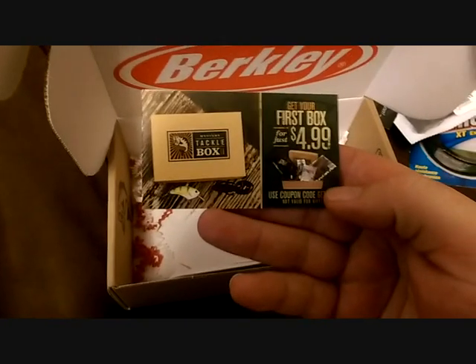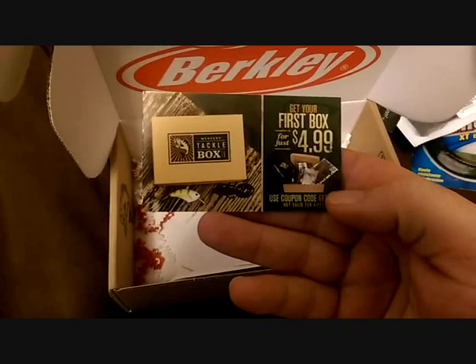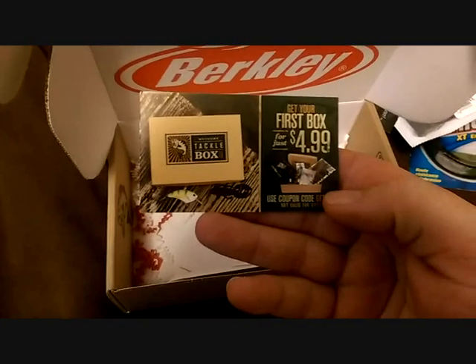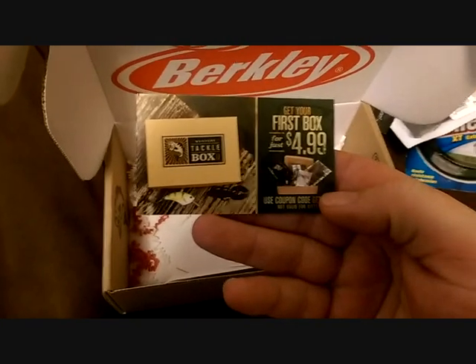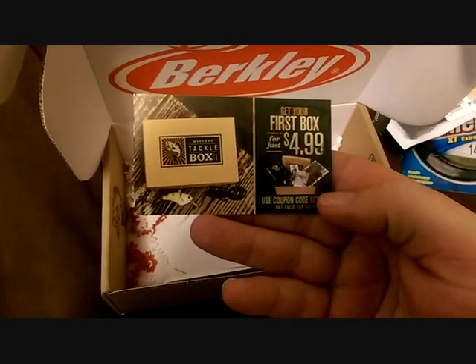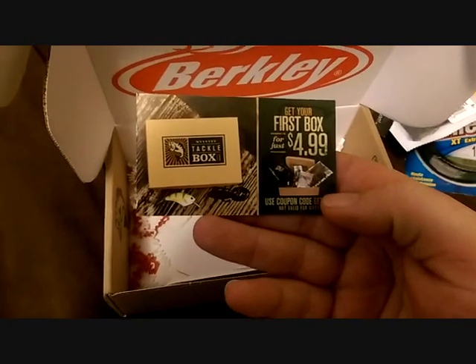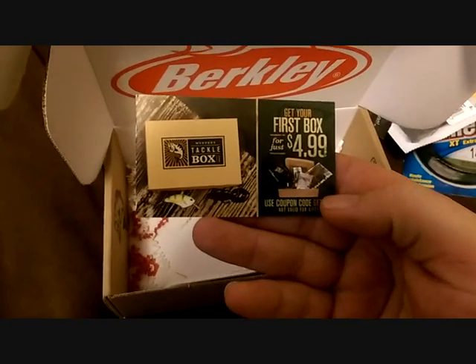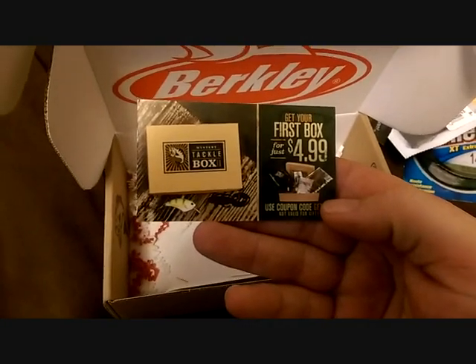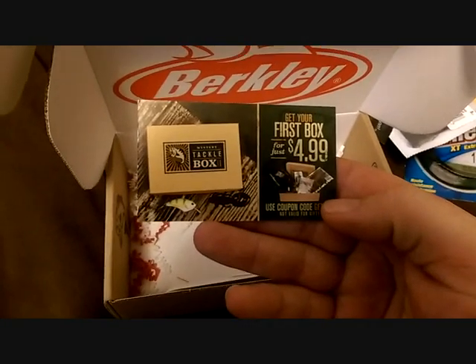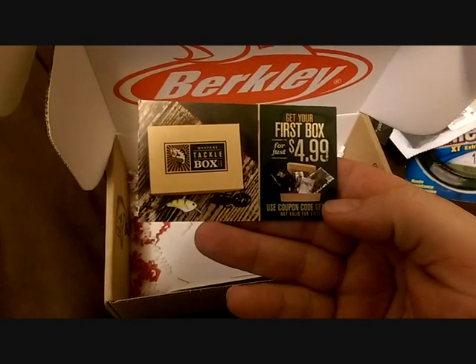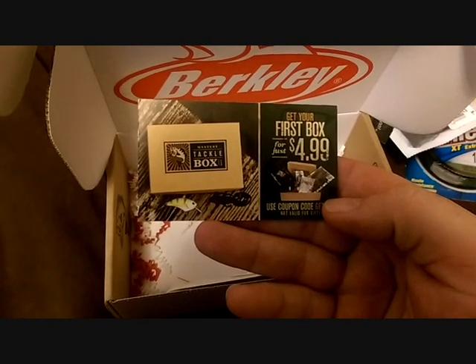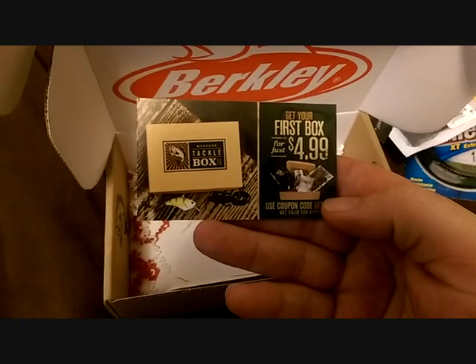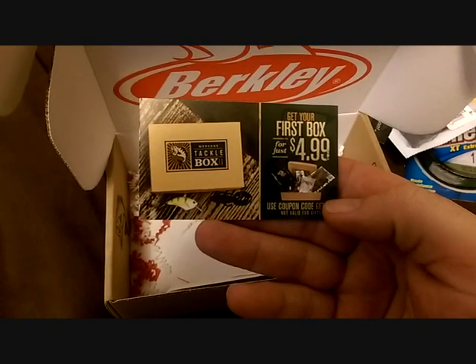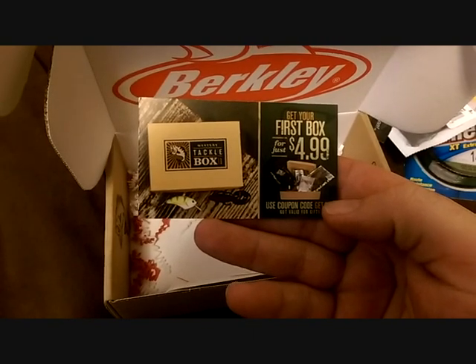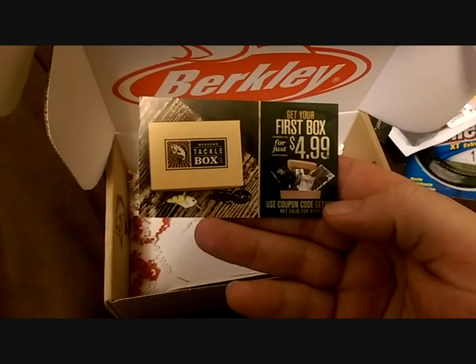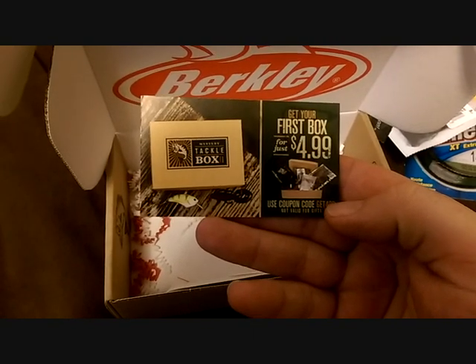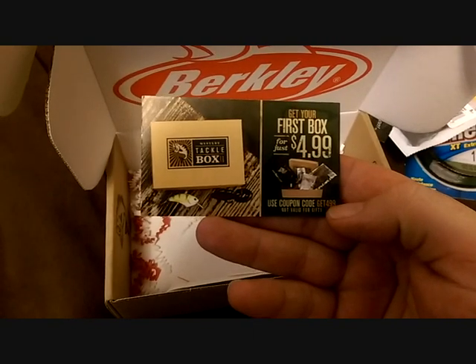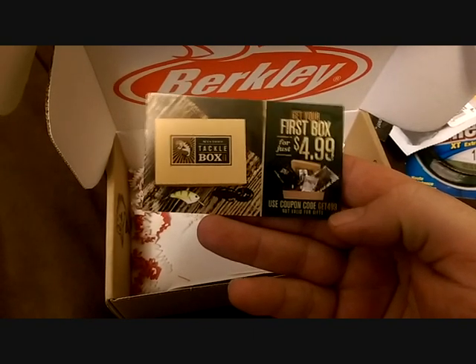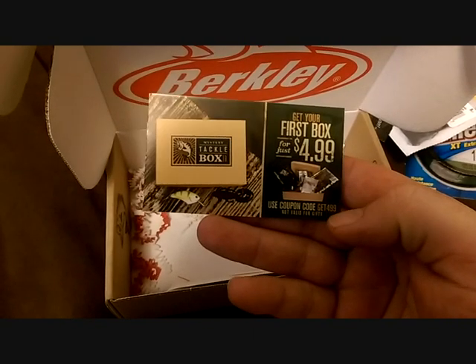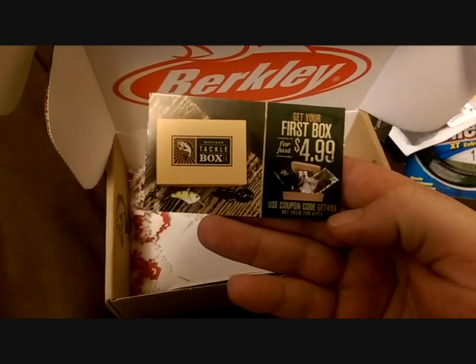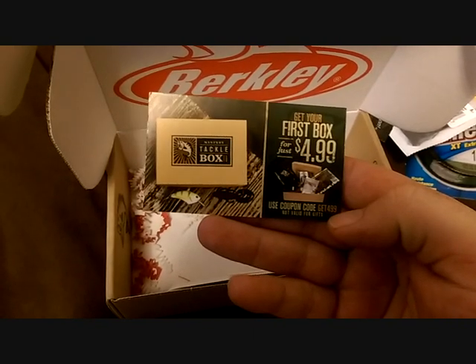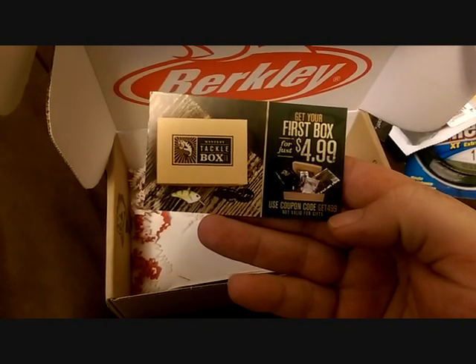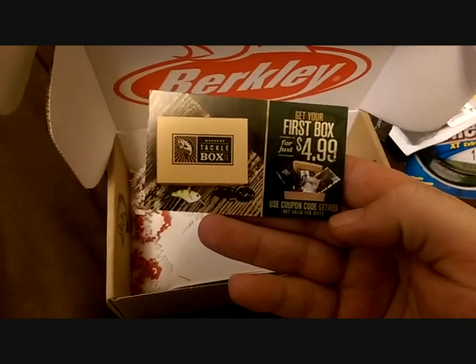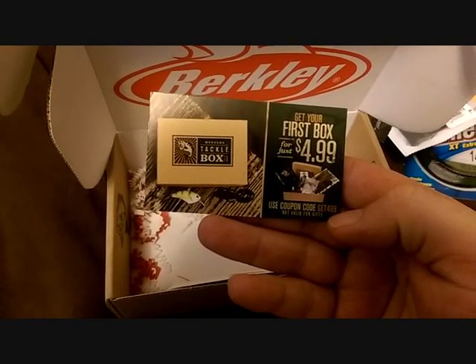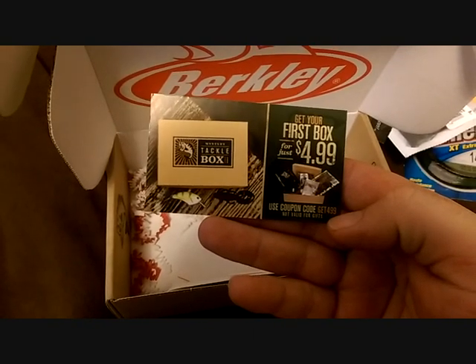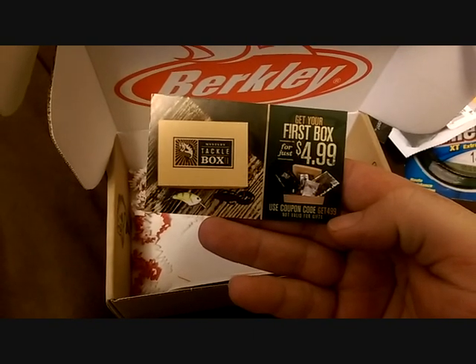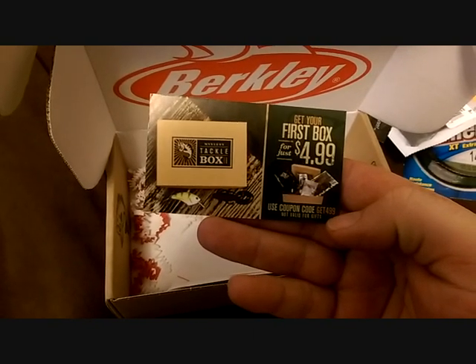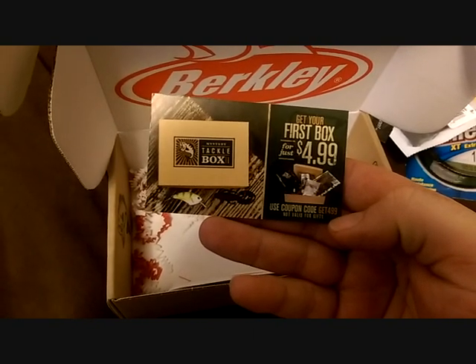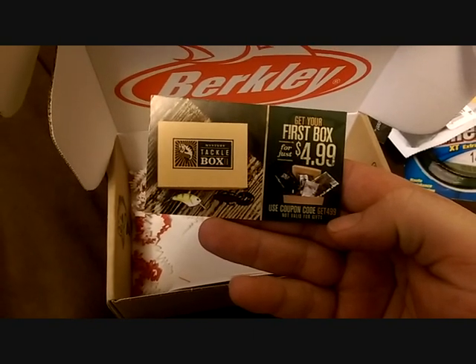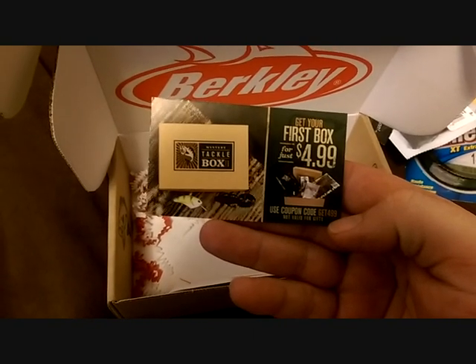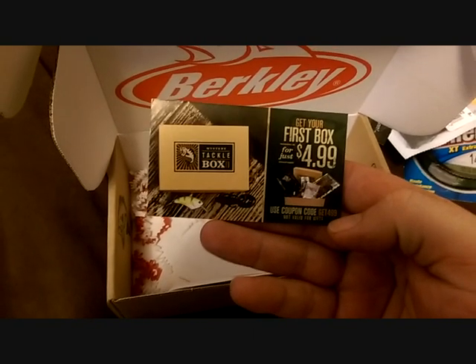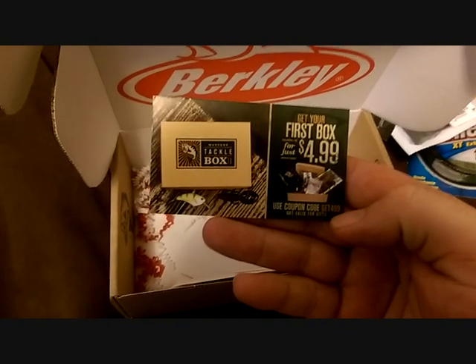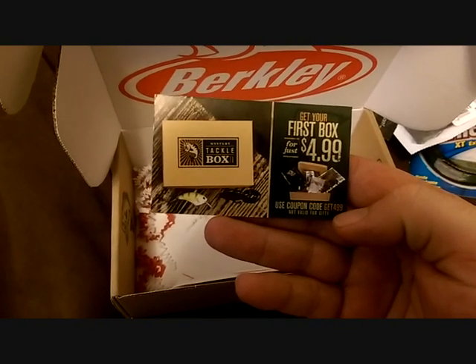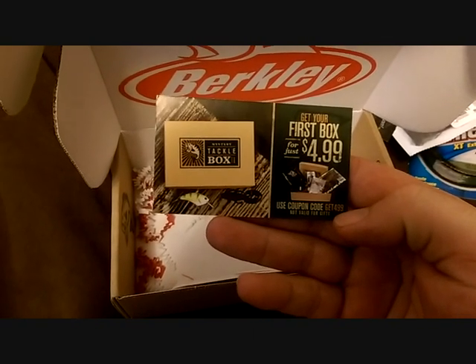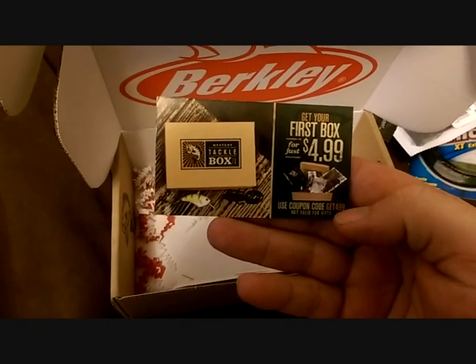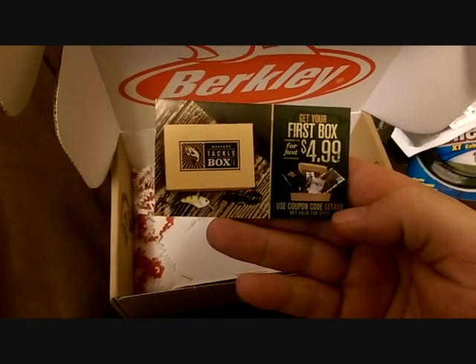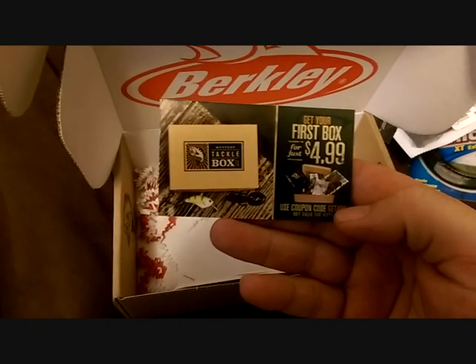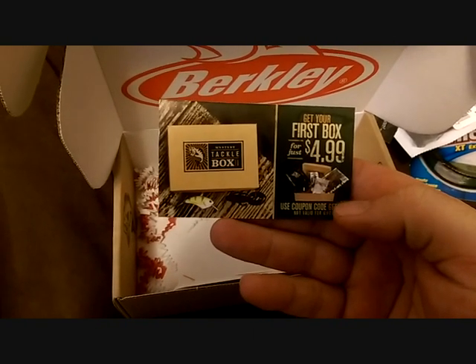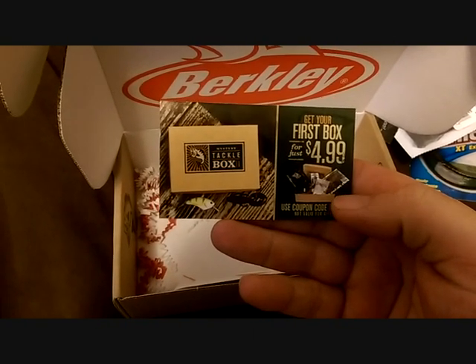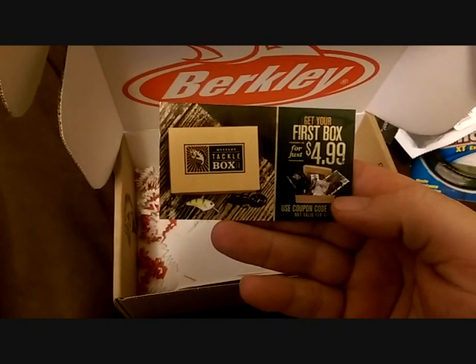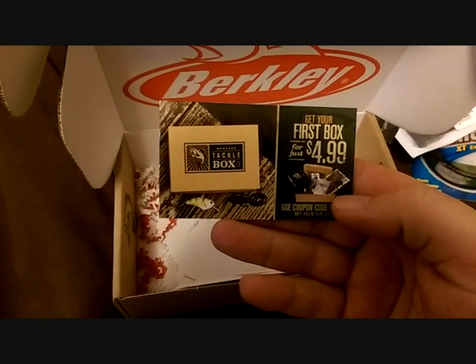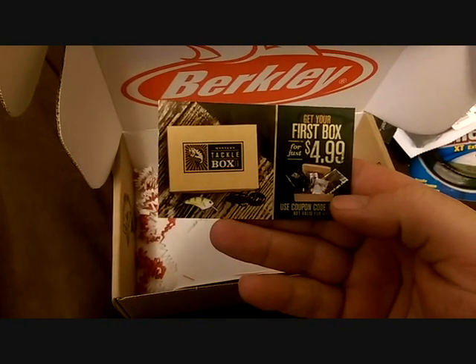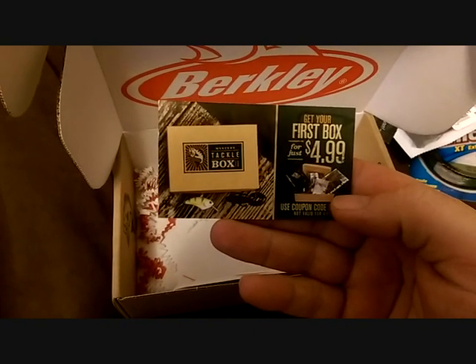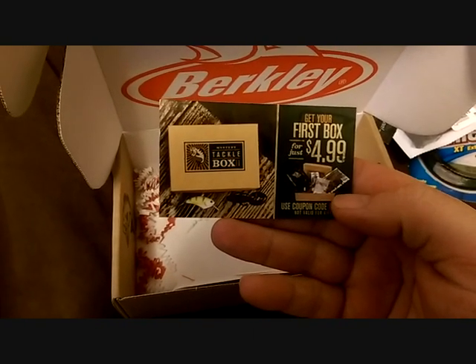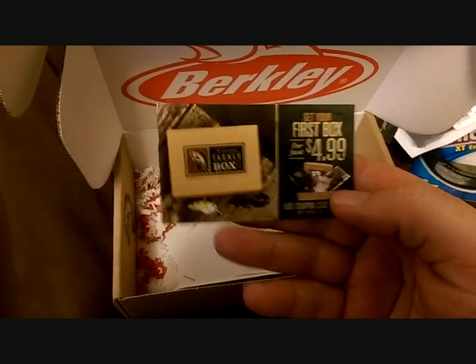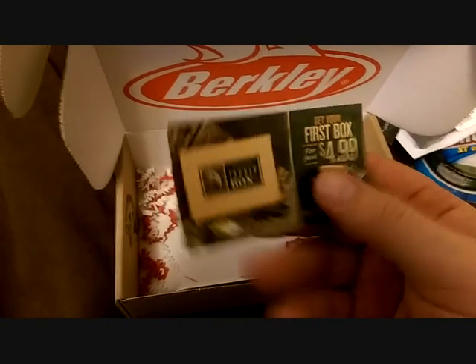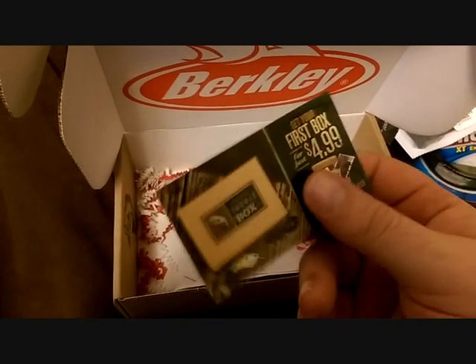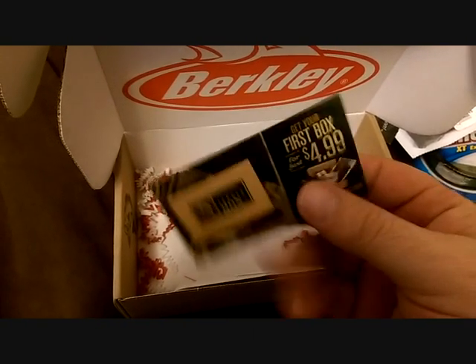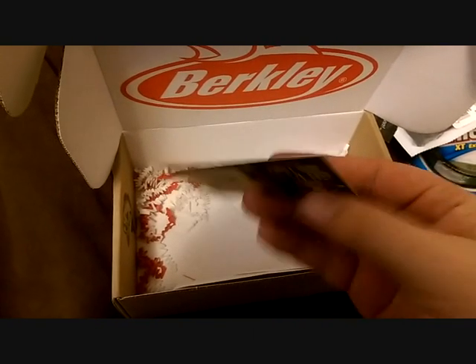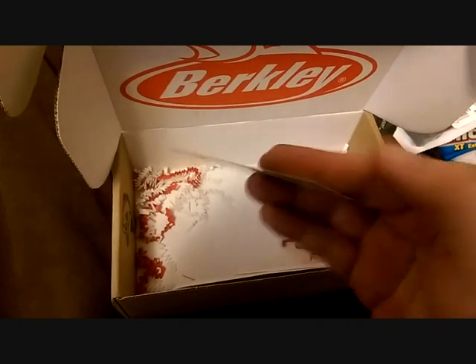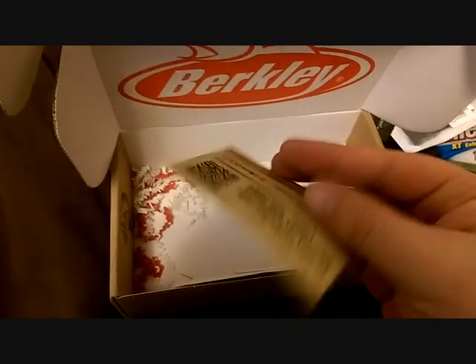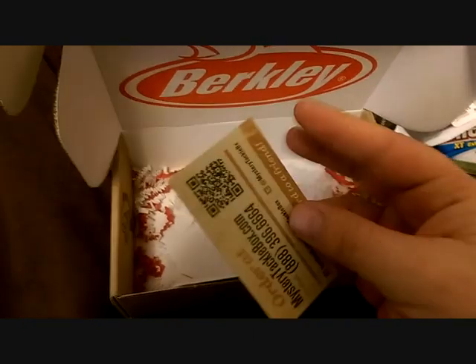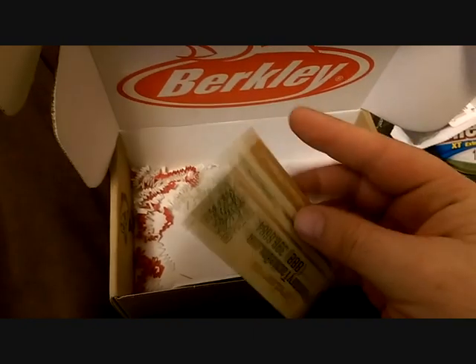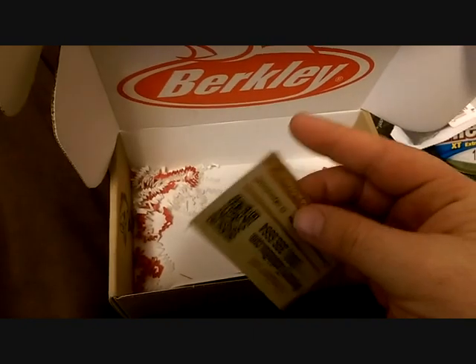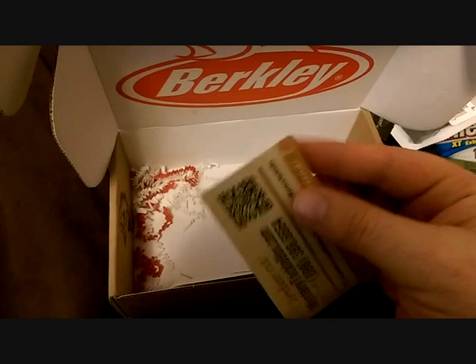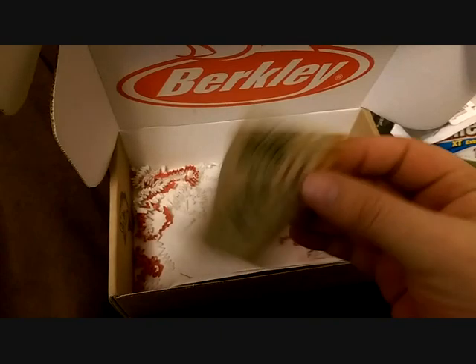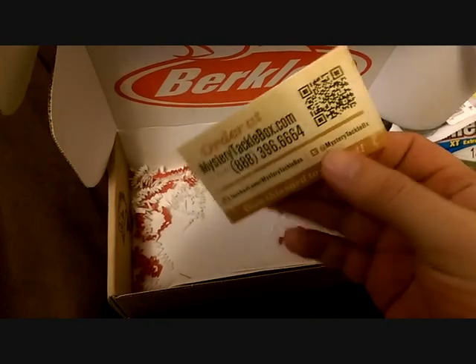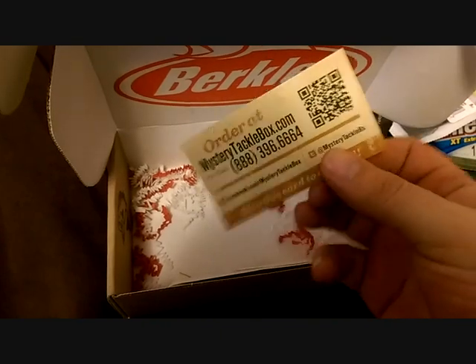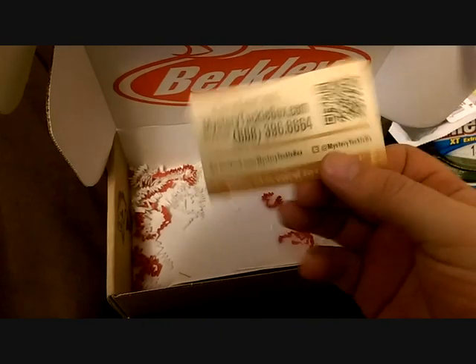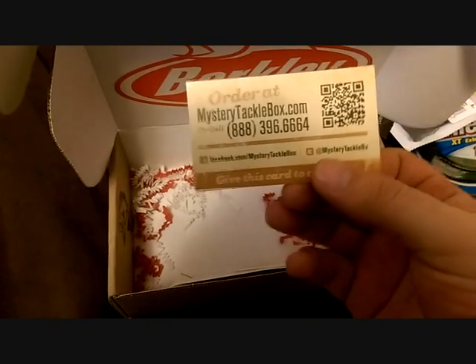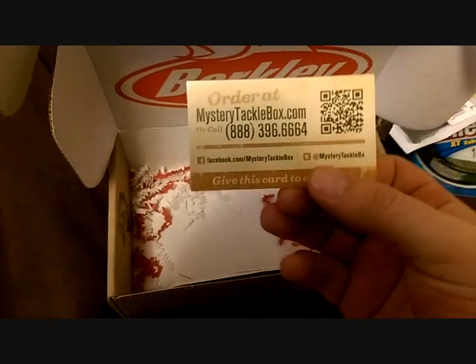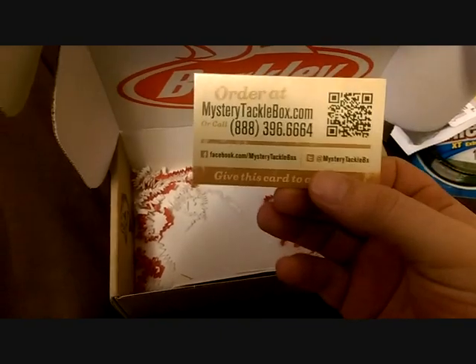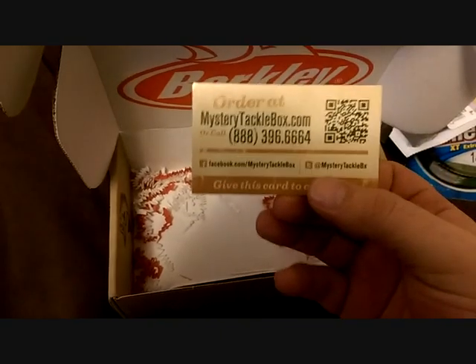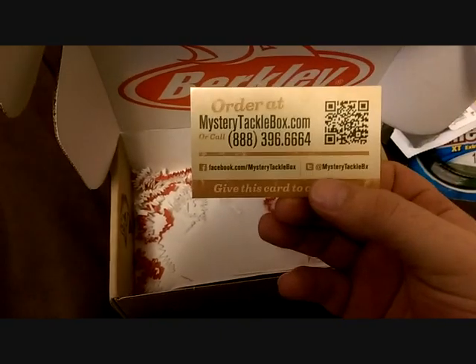And then some stickers, and then we got a 'get your first box for $4.99' card. I do believe this is my first box that I already got for $4.99.